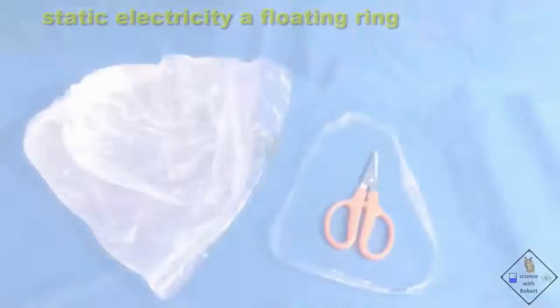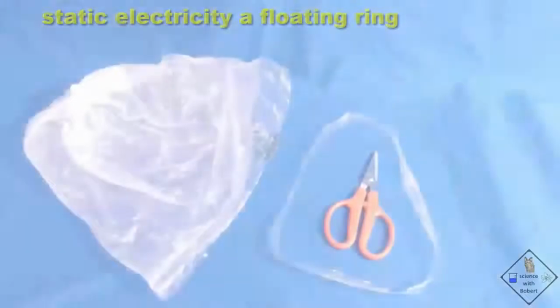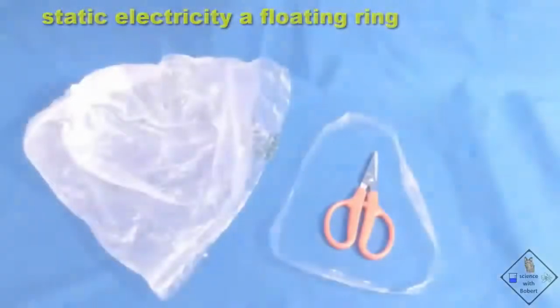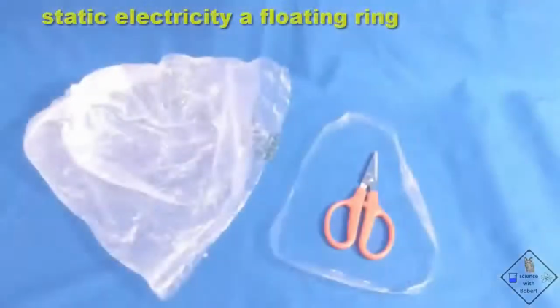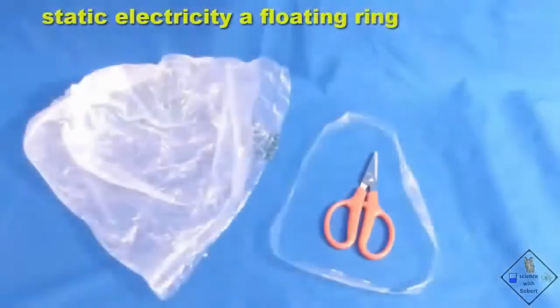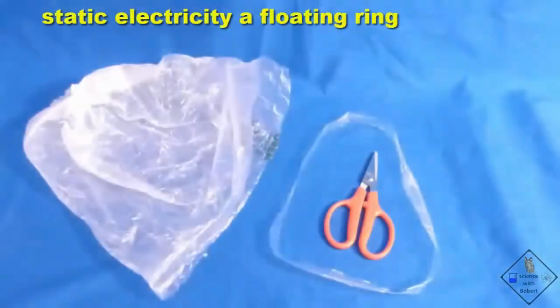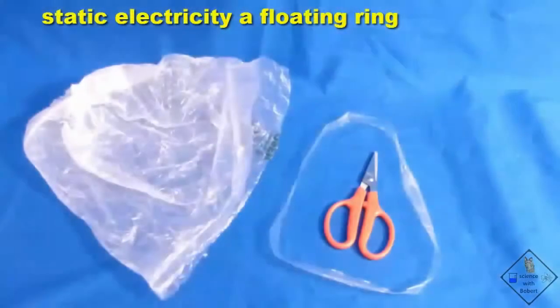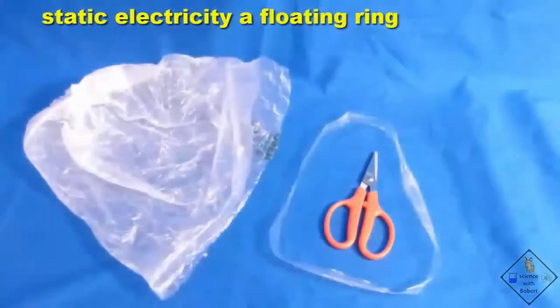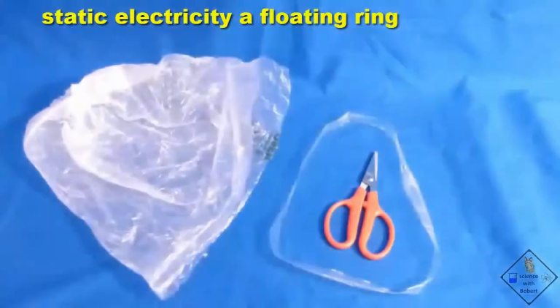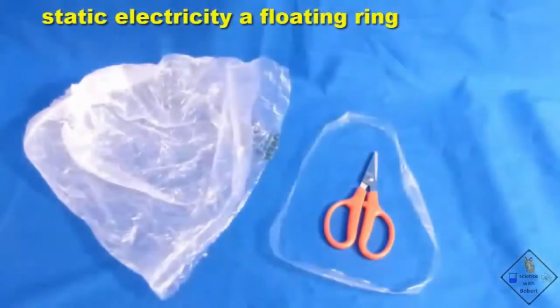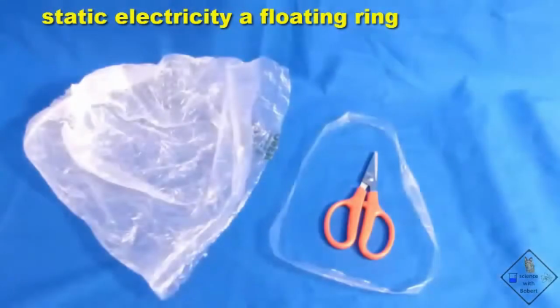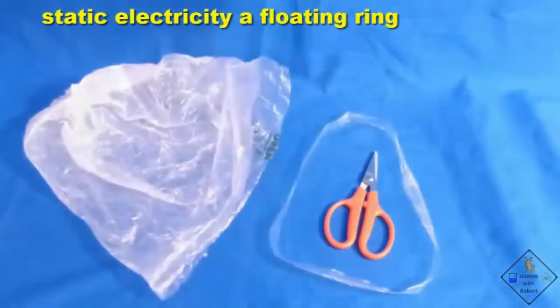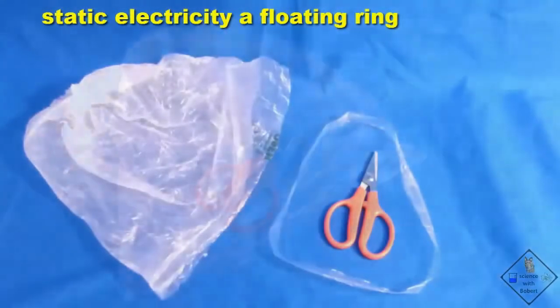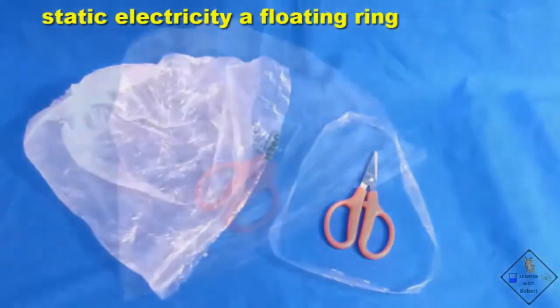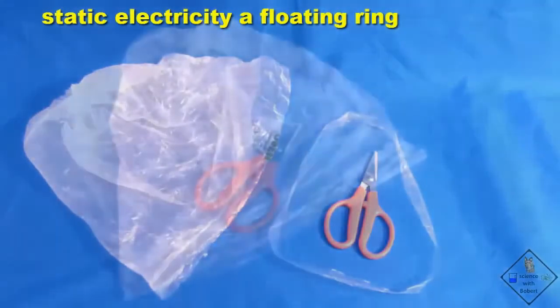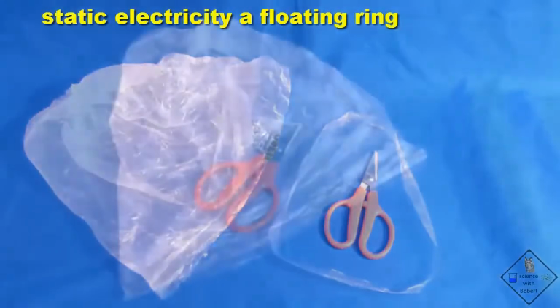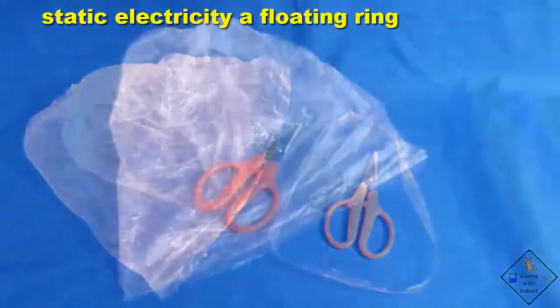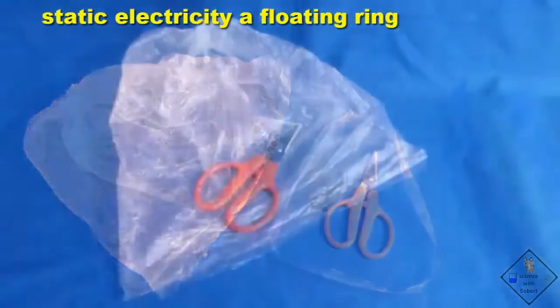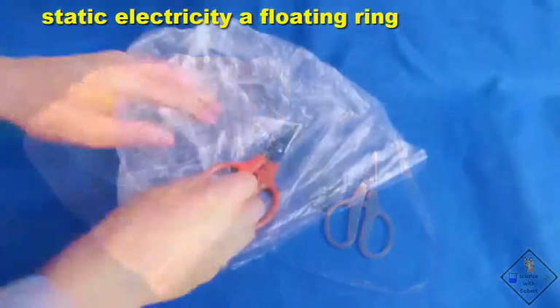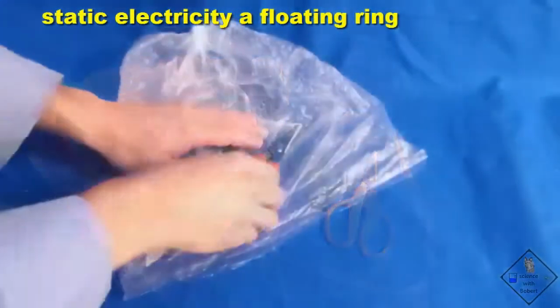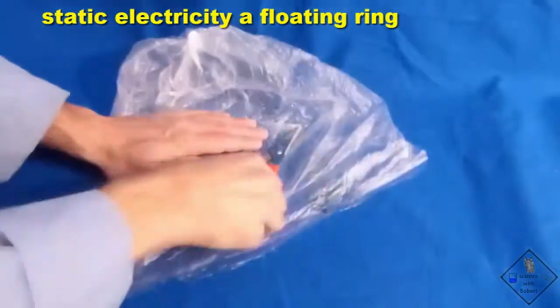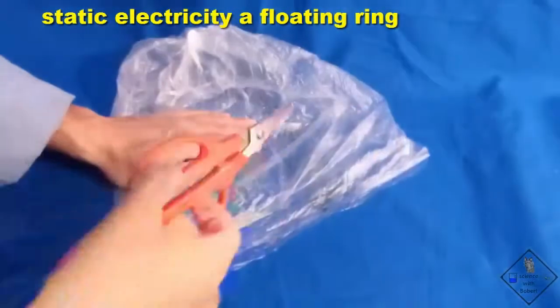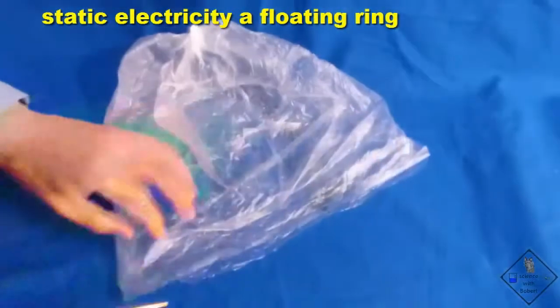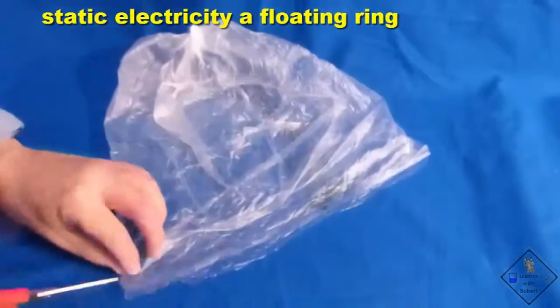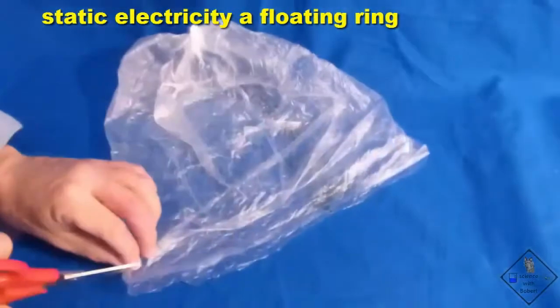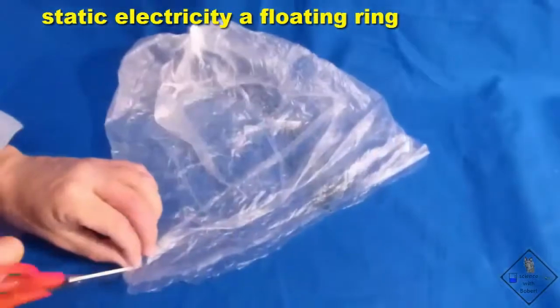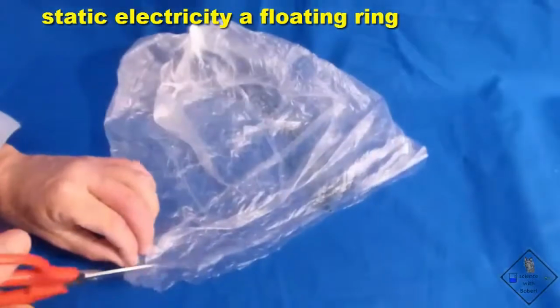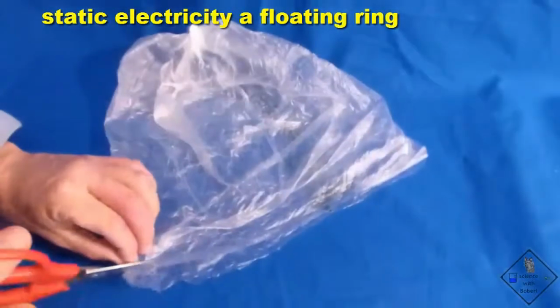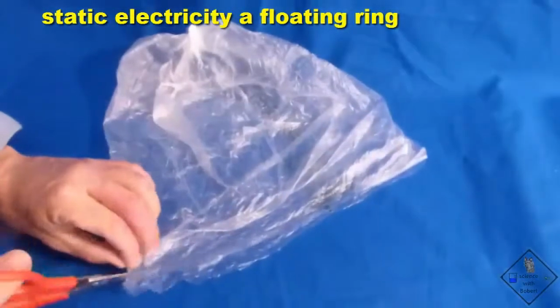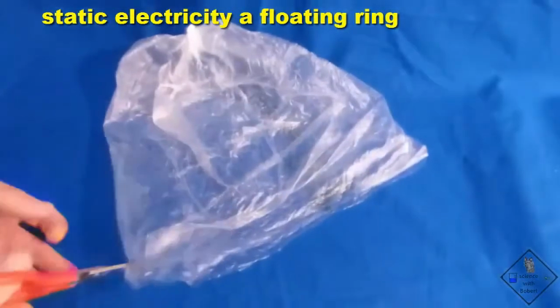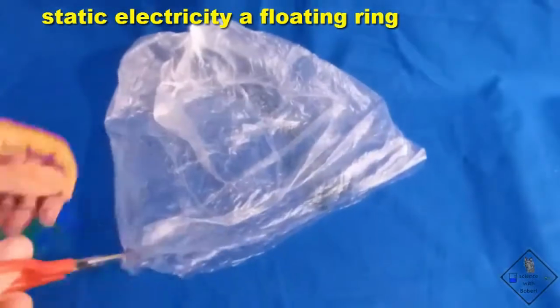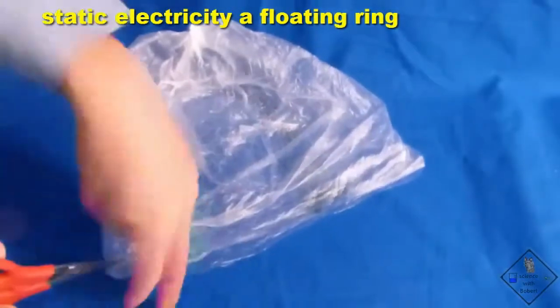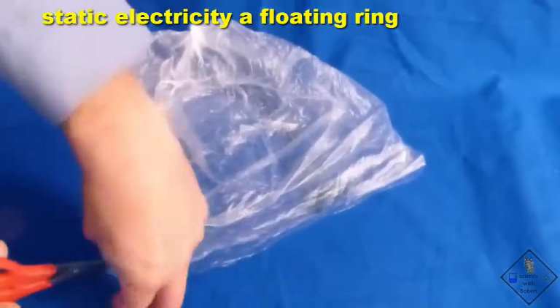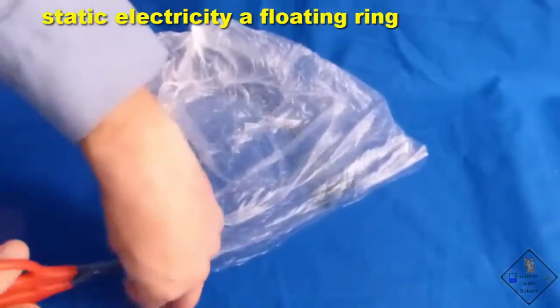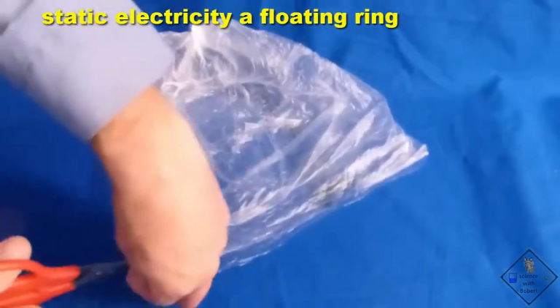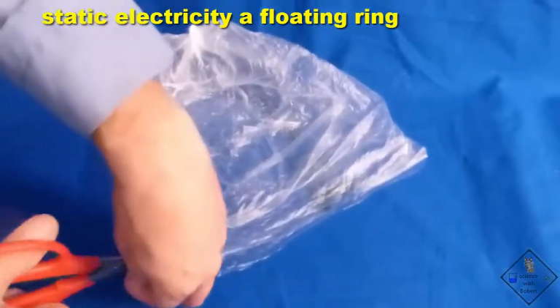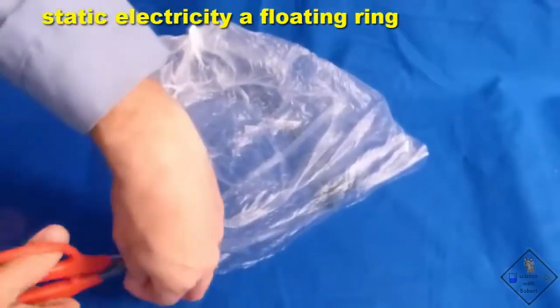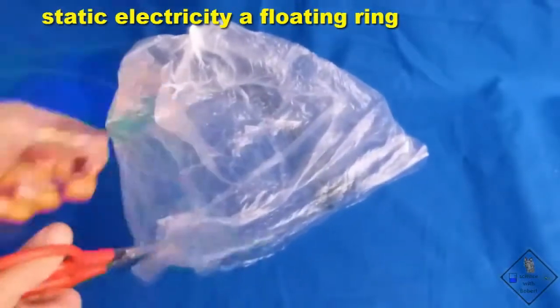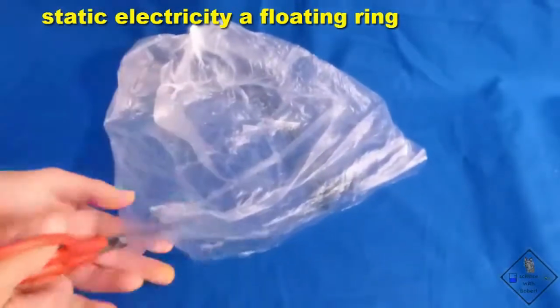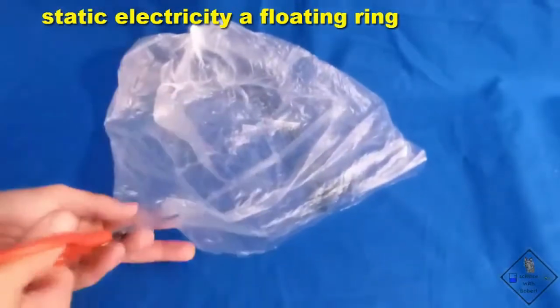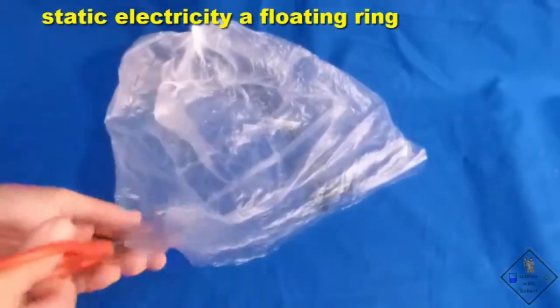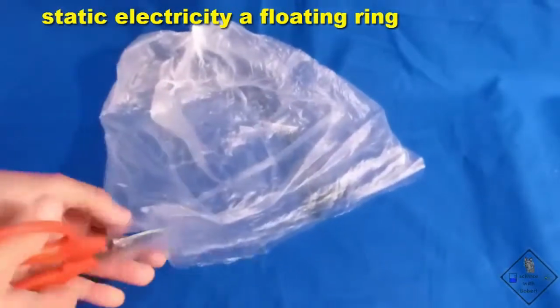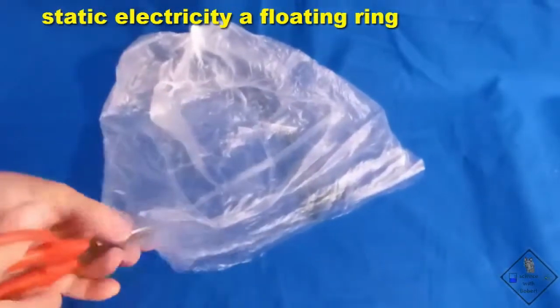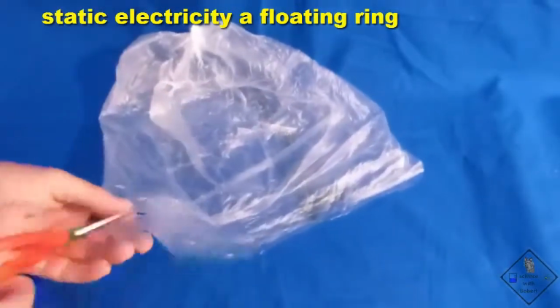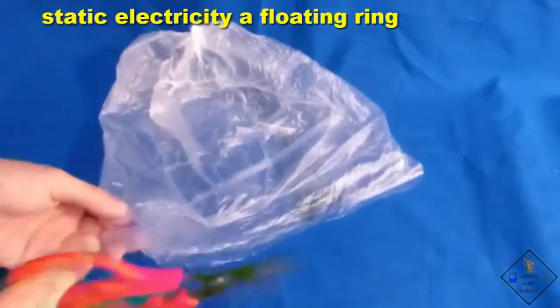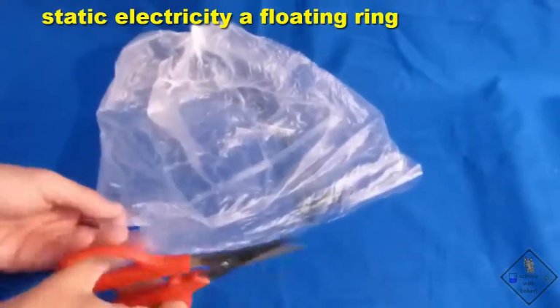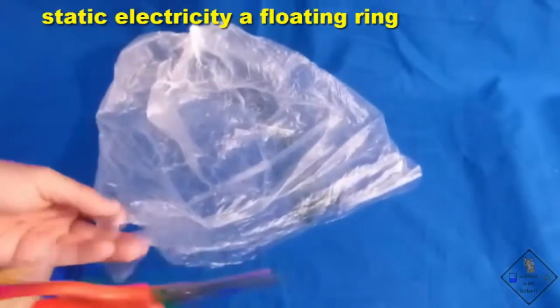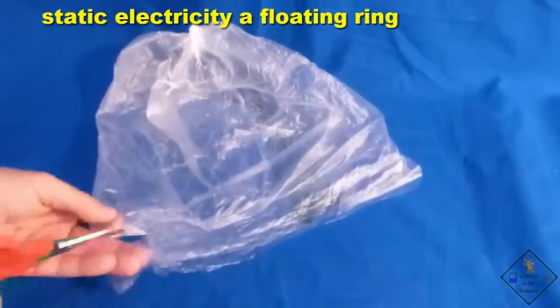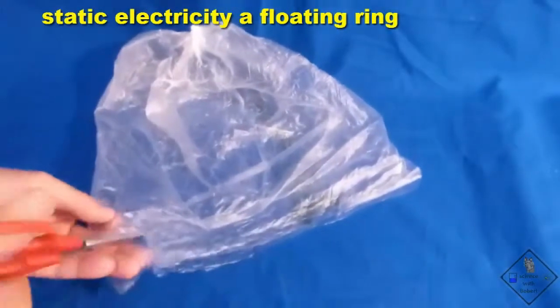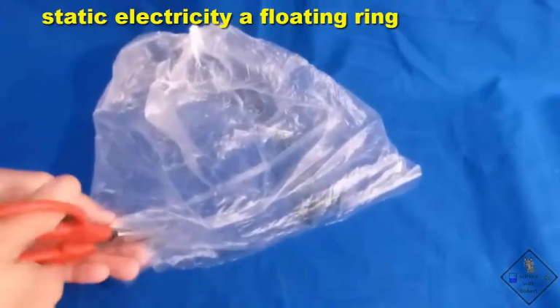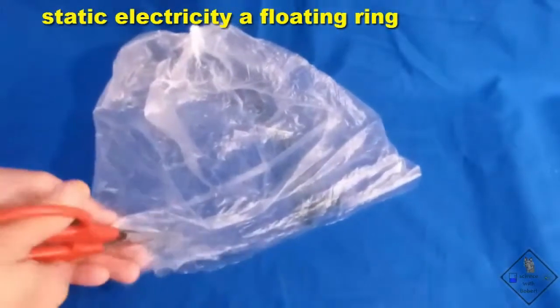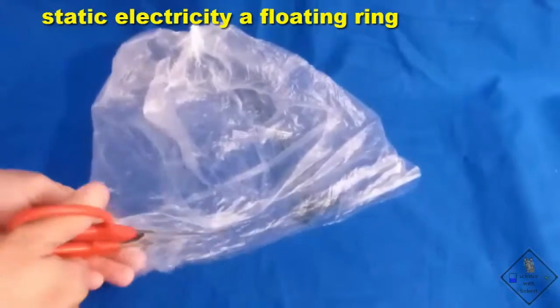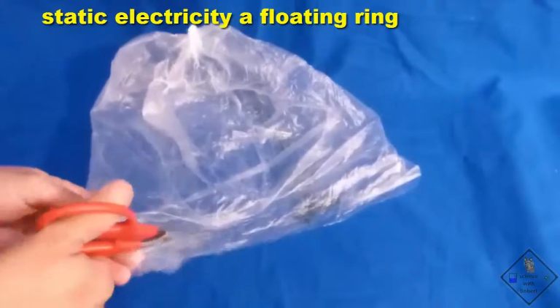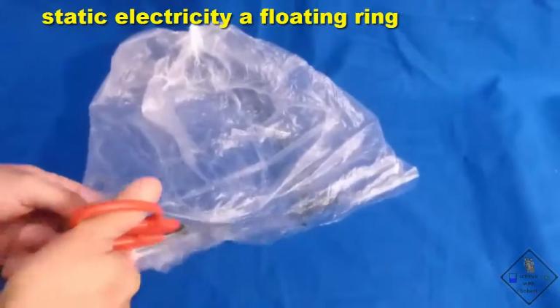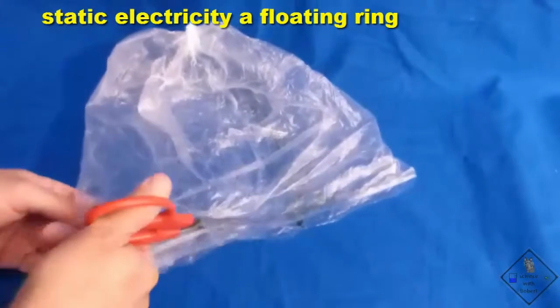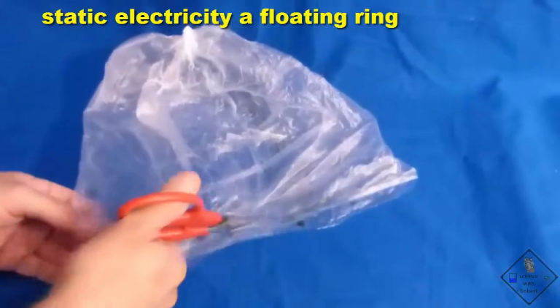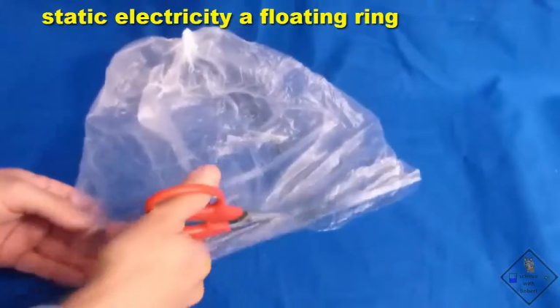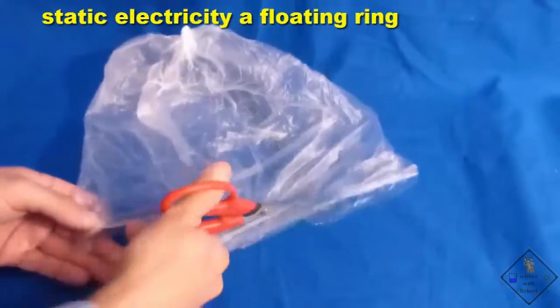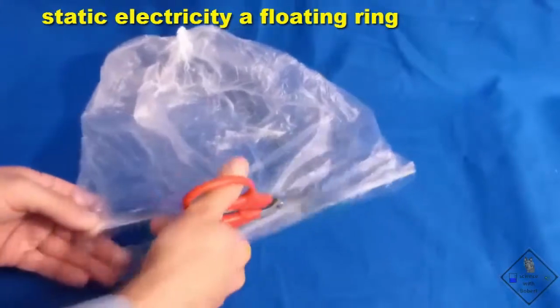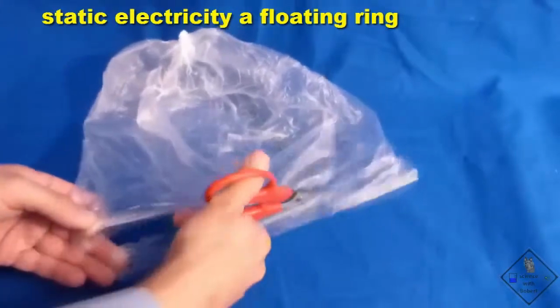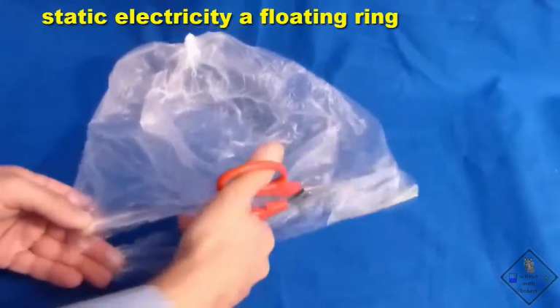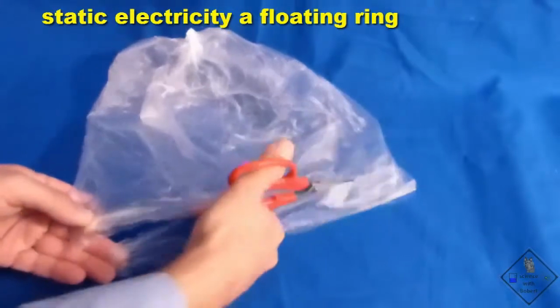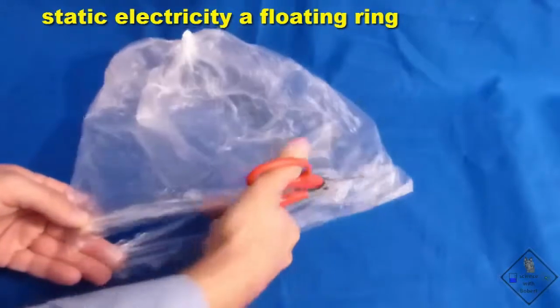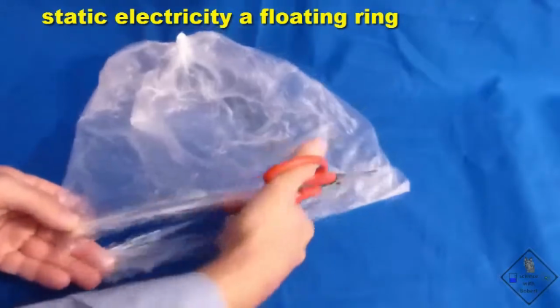Humidity is the enemy of static electricity. You might have to wait for a dry winter day for this to work for you.